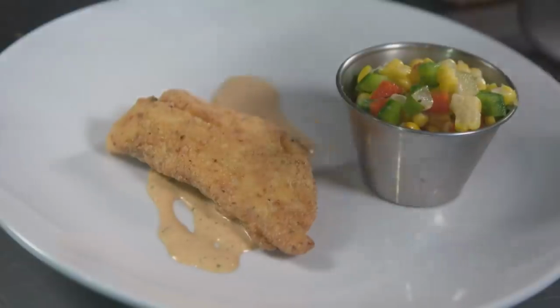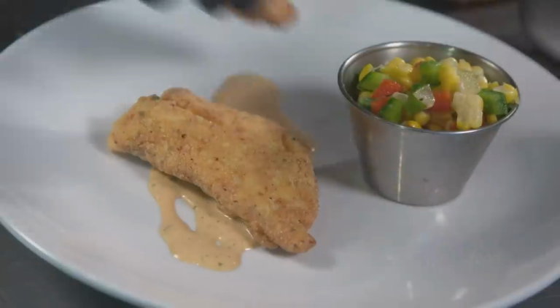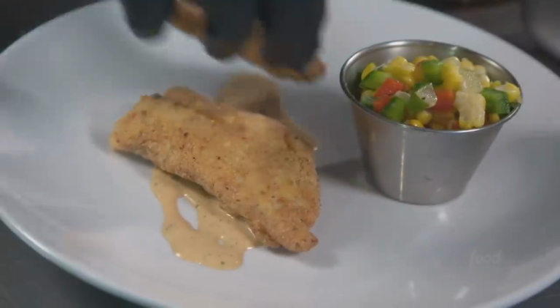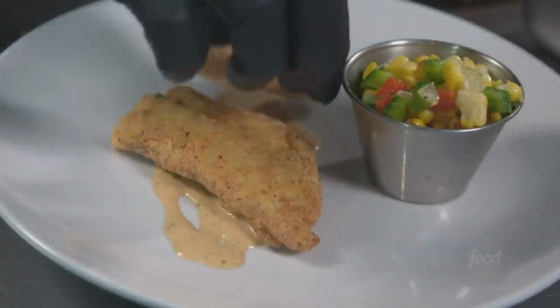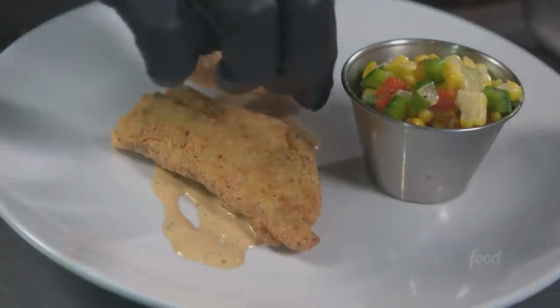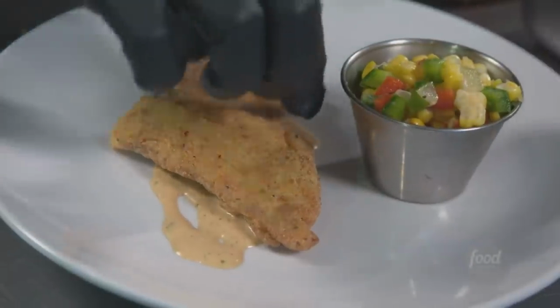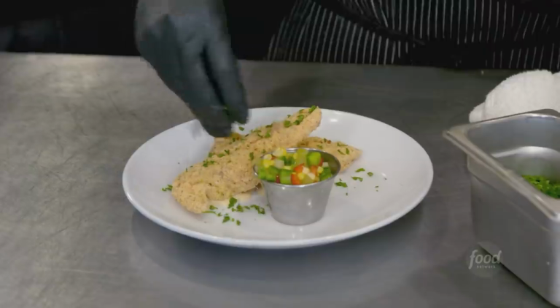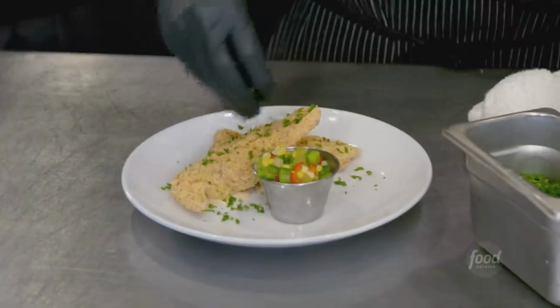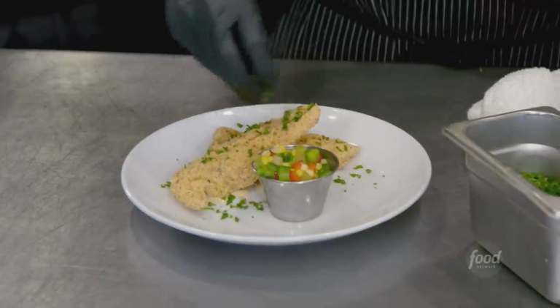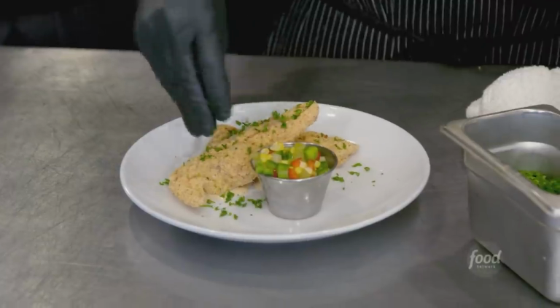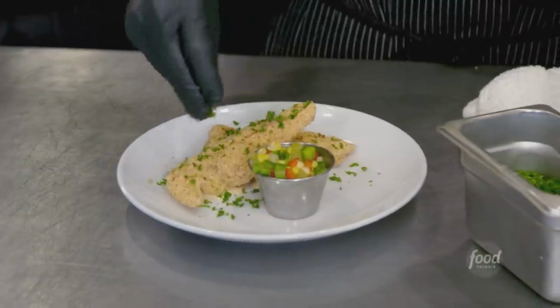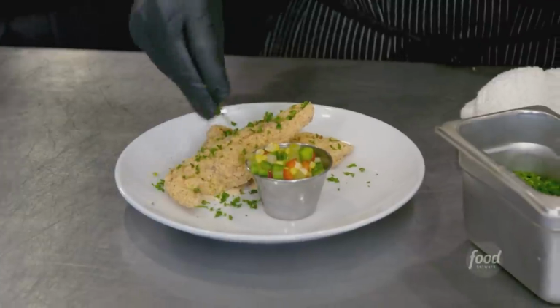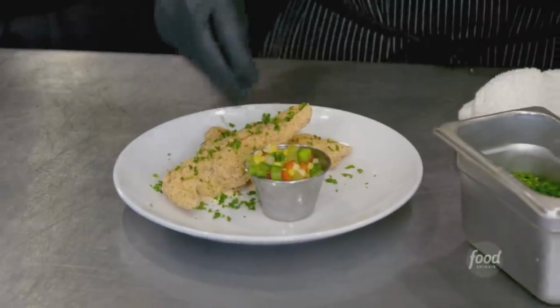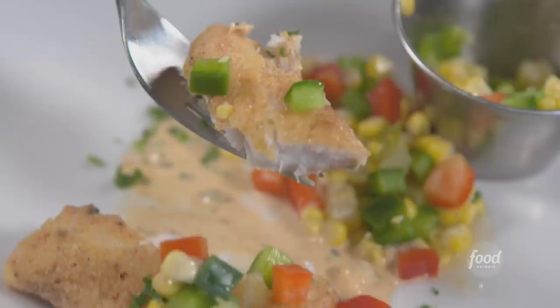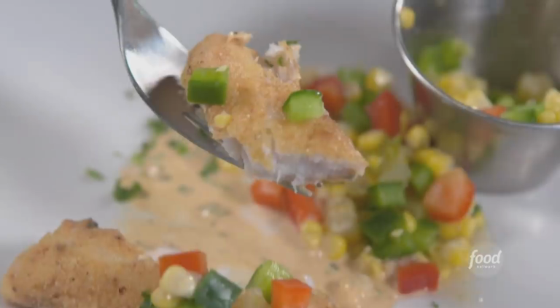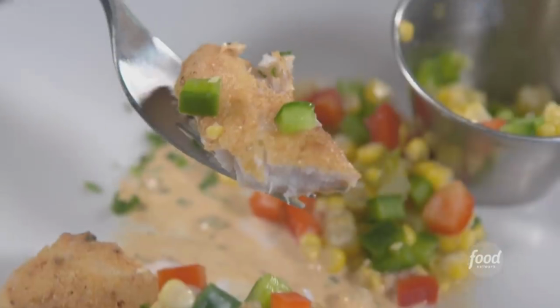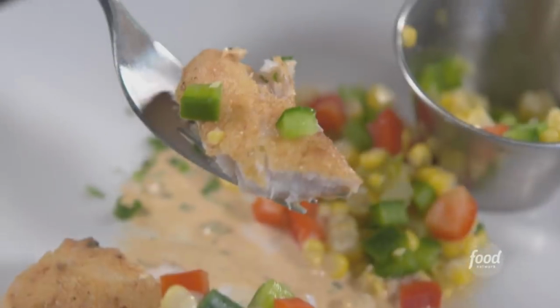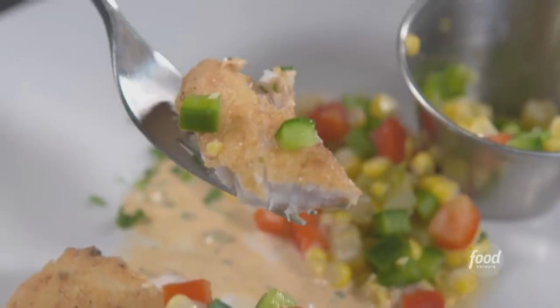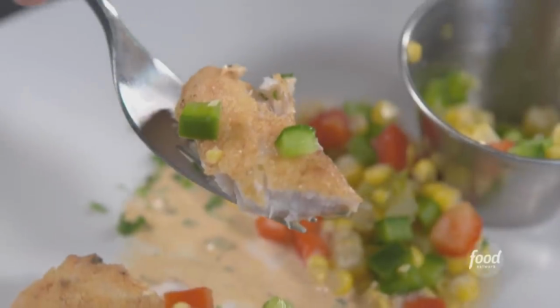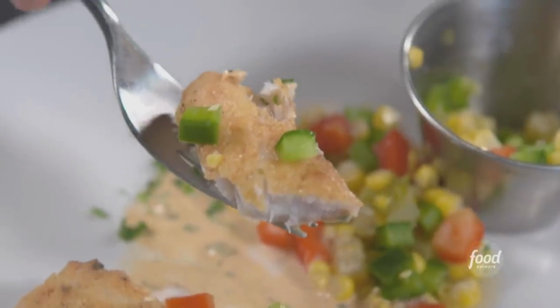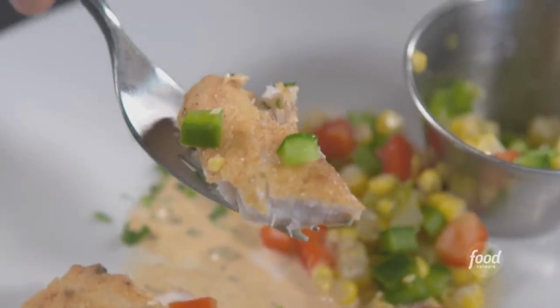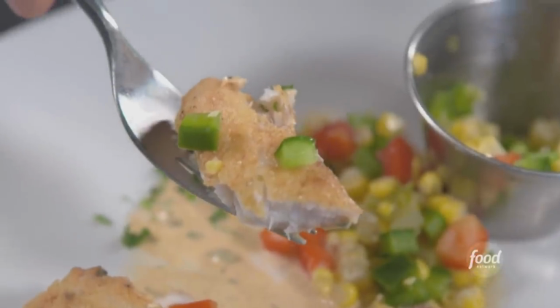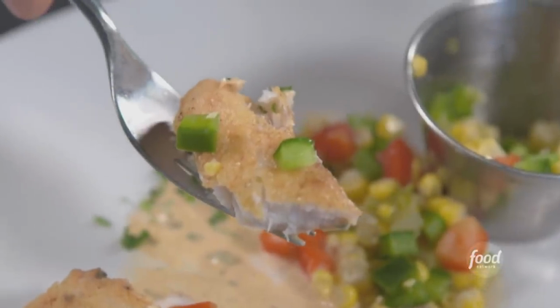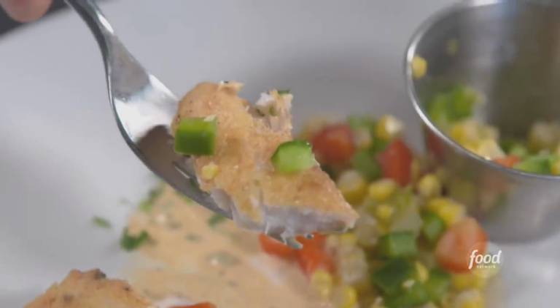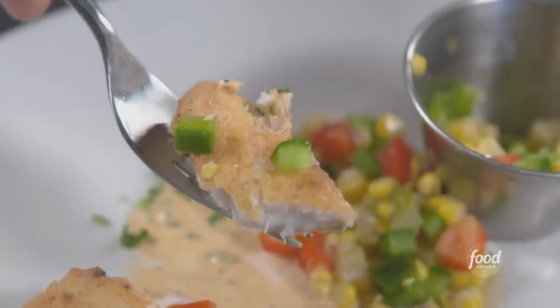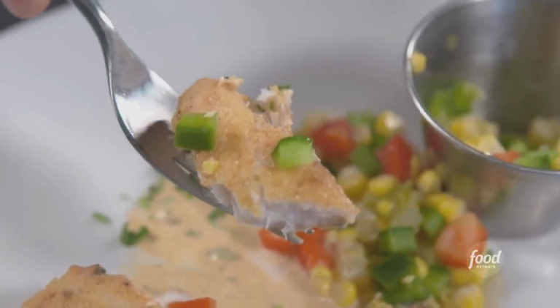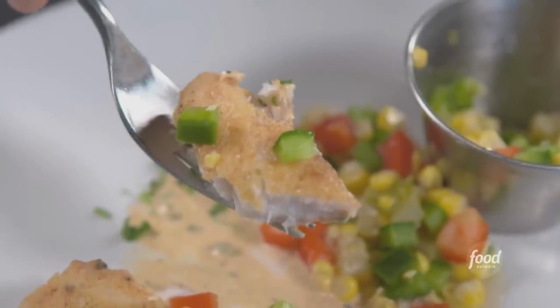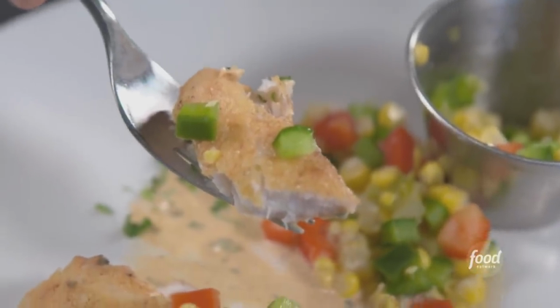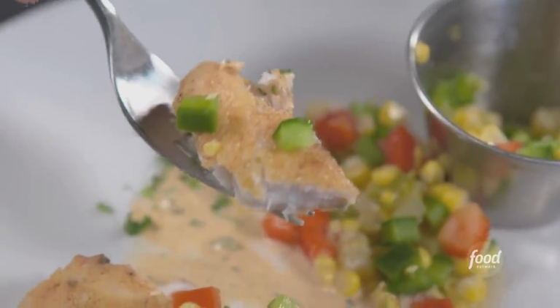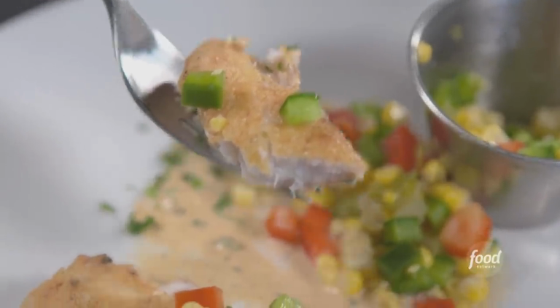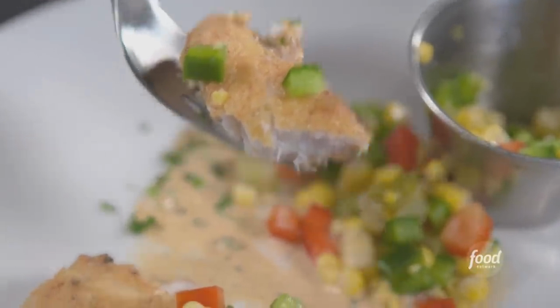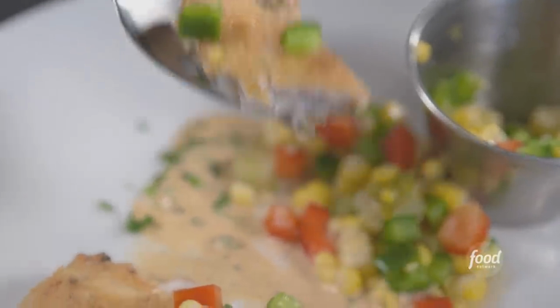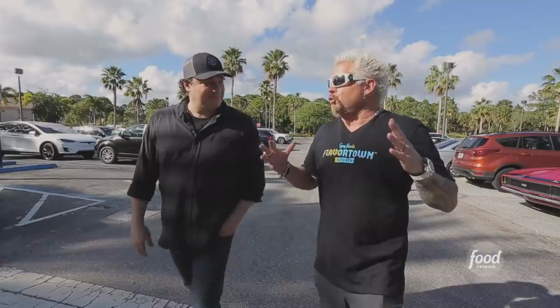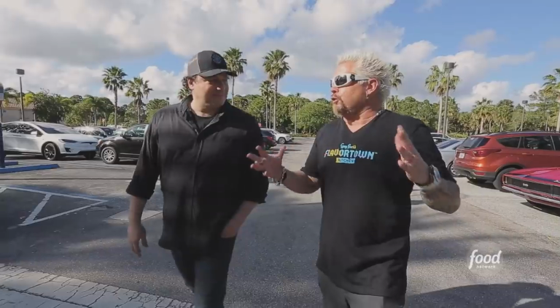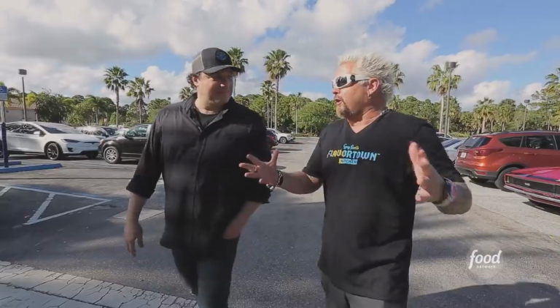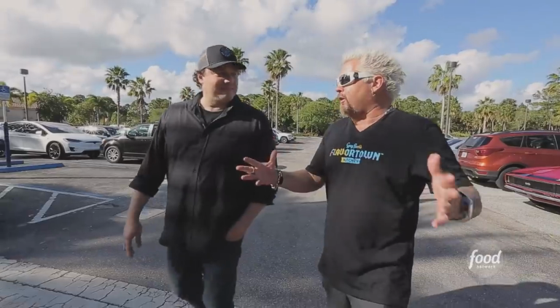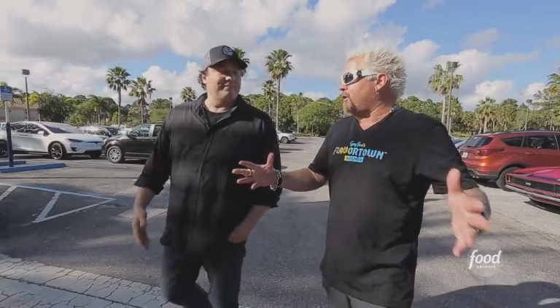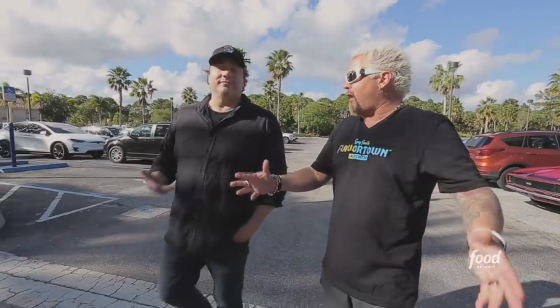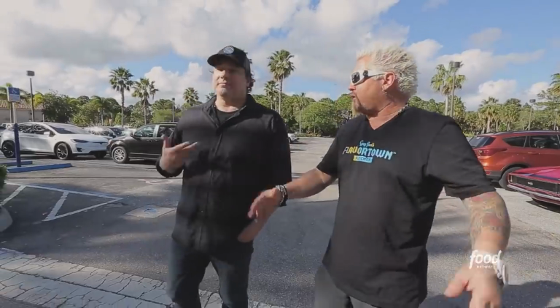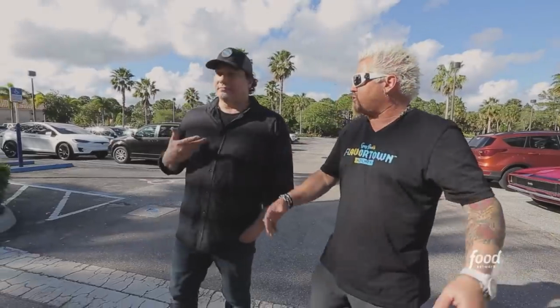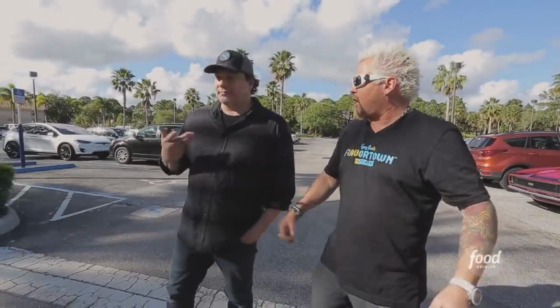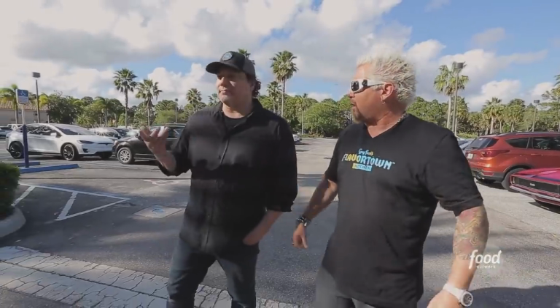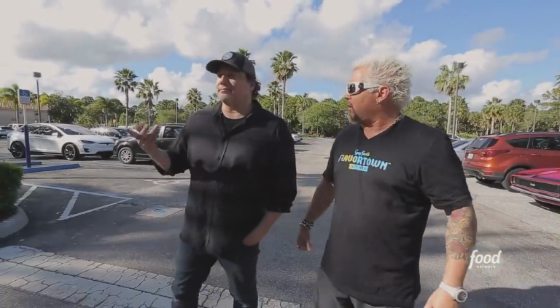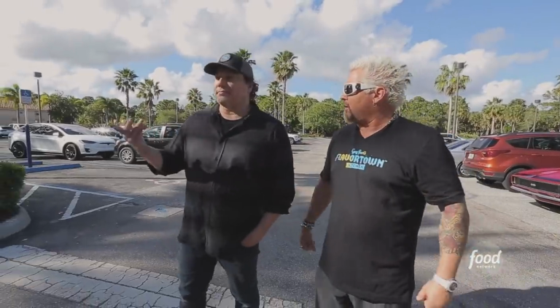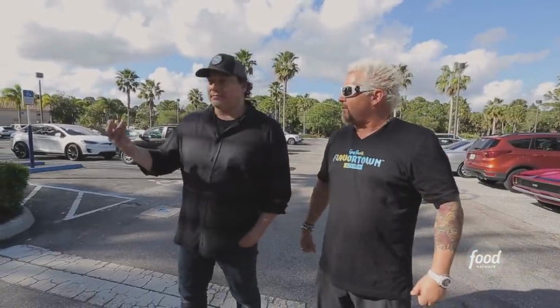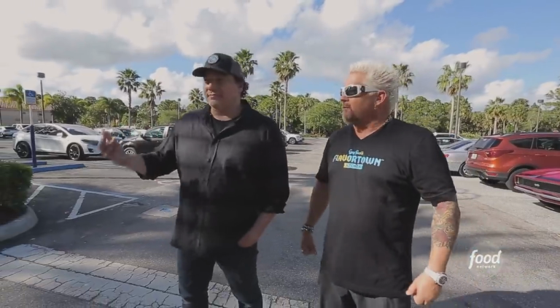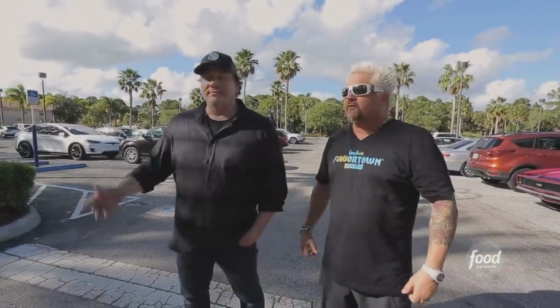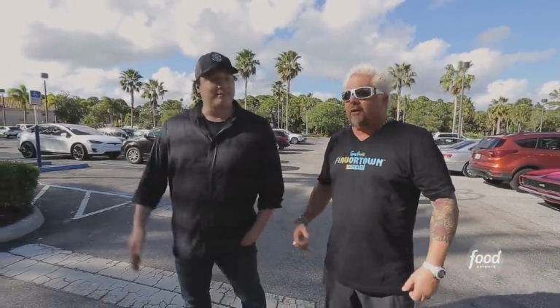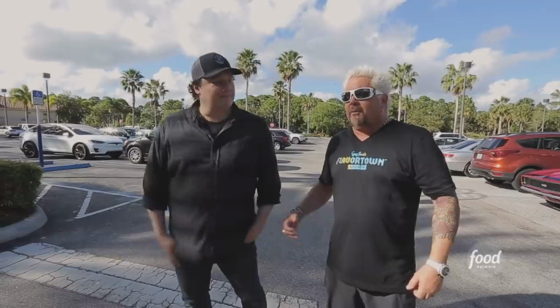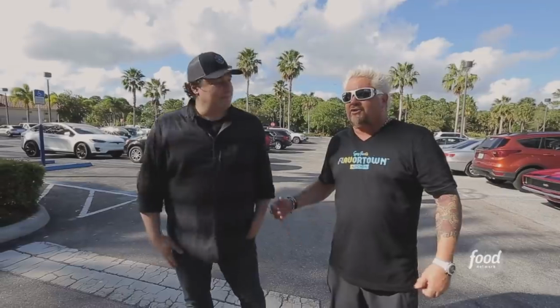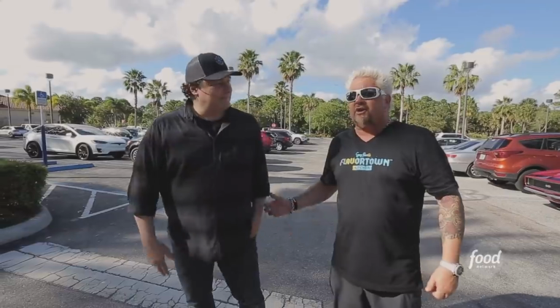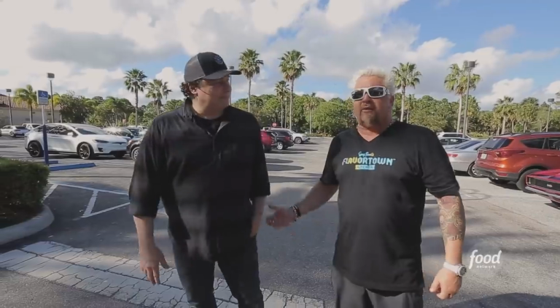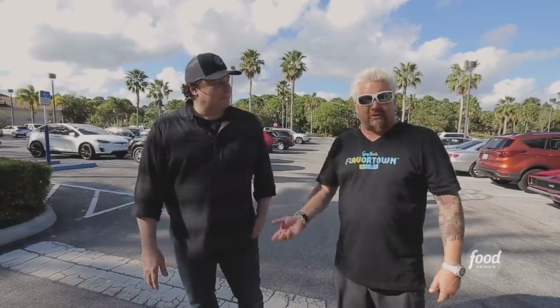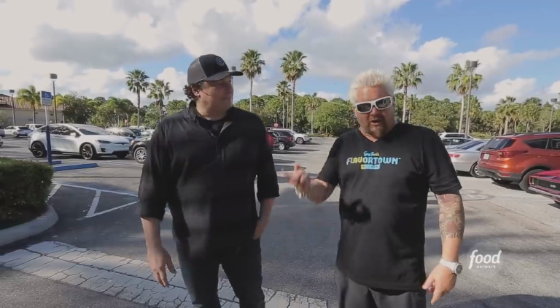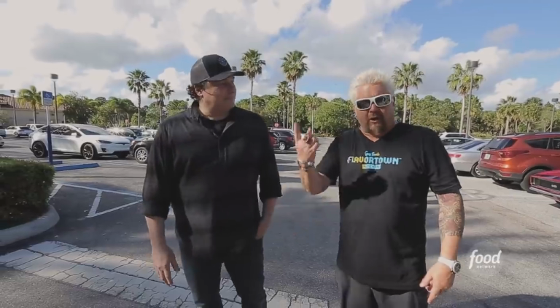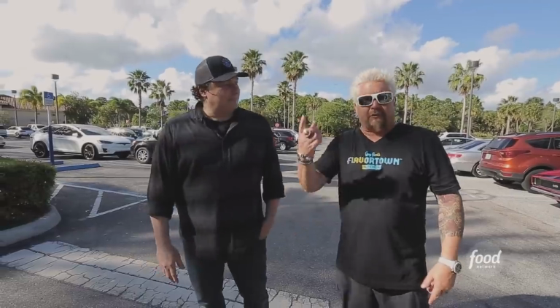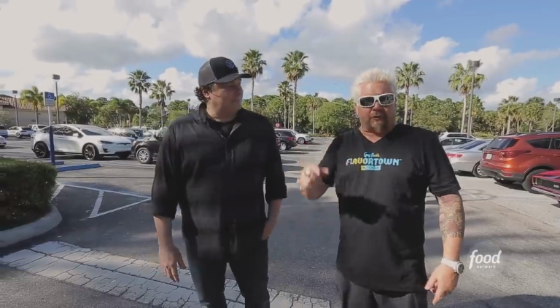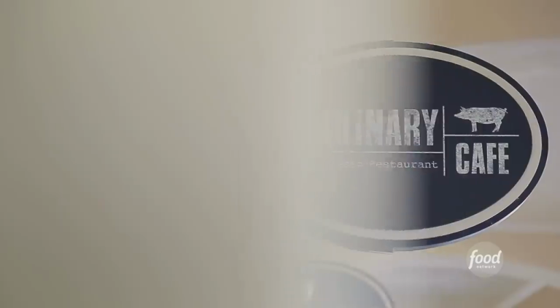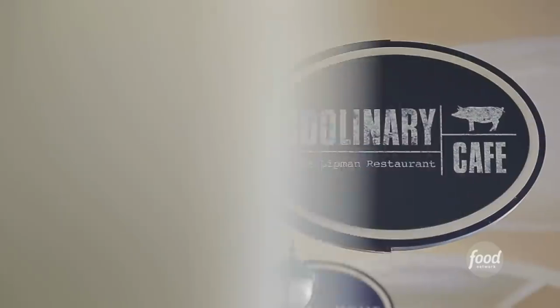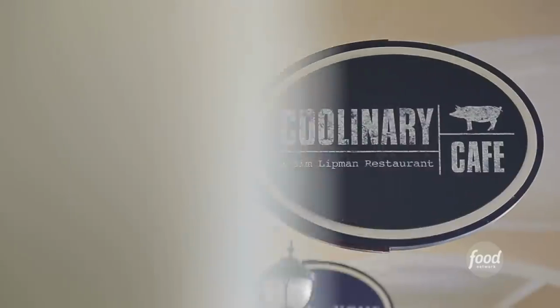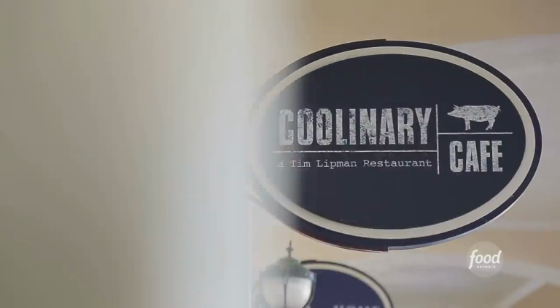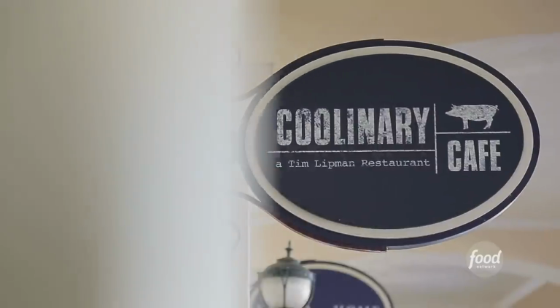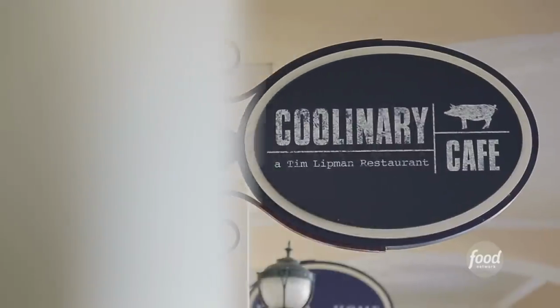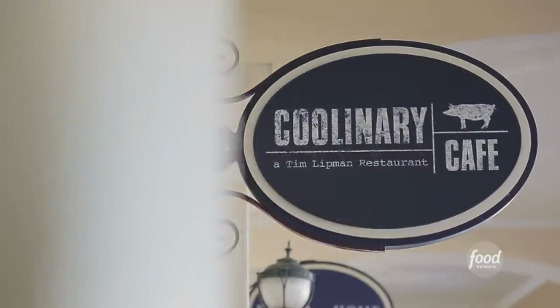This is a husband and wife team that have got this dynamite restaurant. He is a culinary rock star — so much so, it's called the Culinary Cafe.